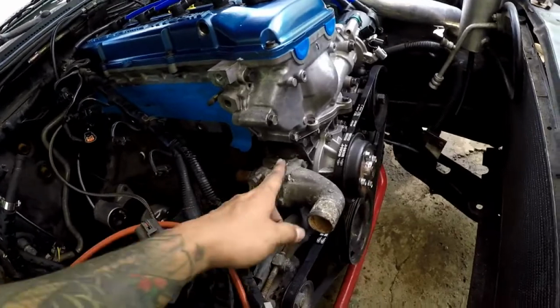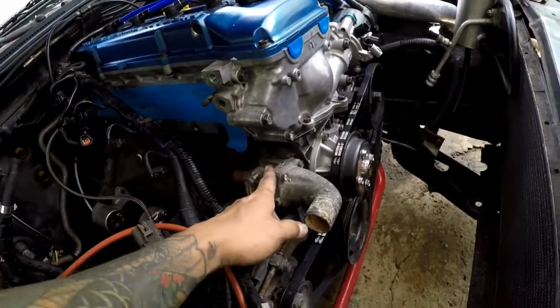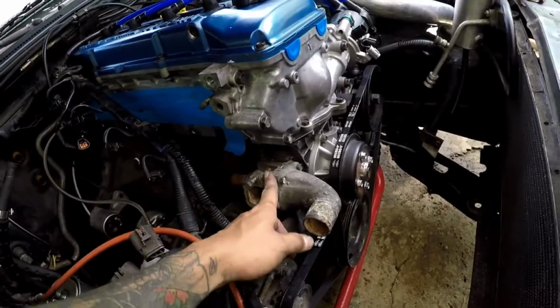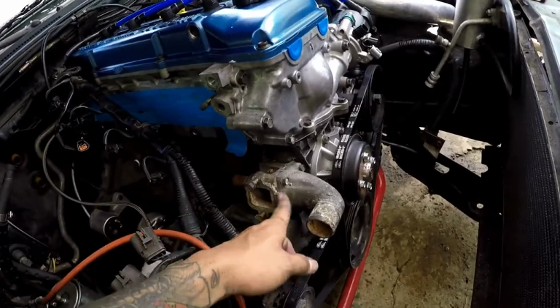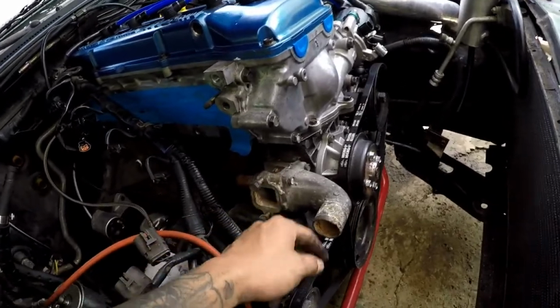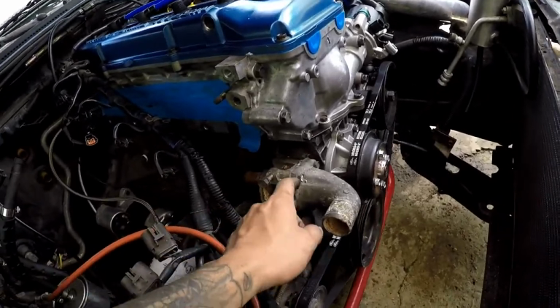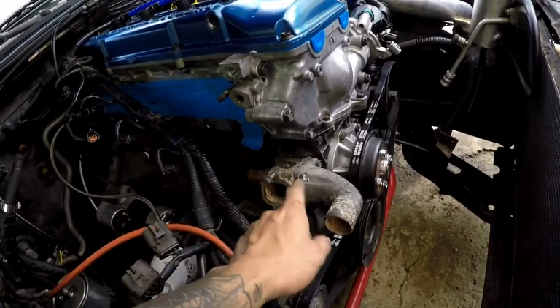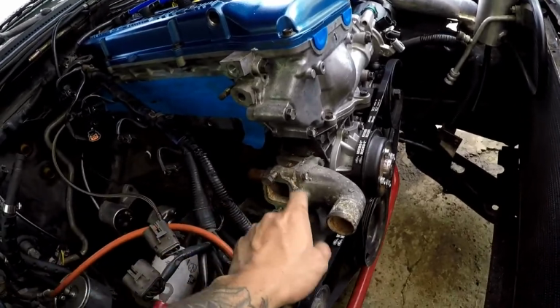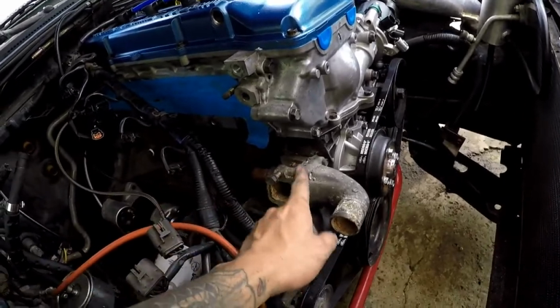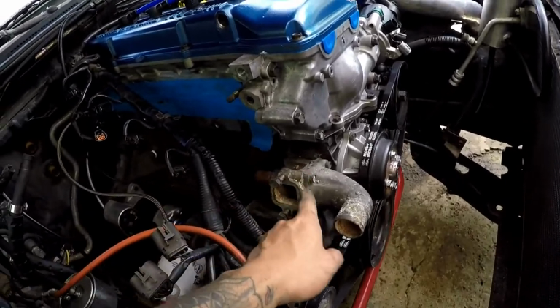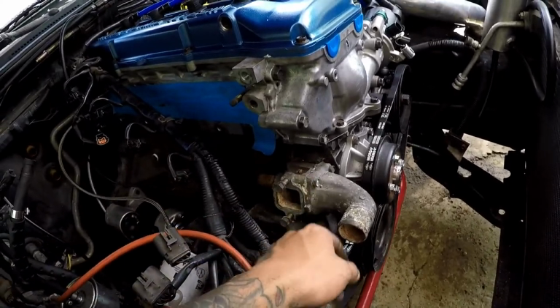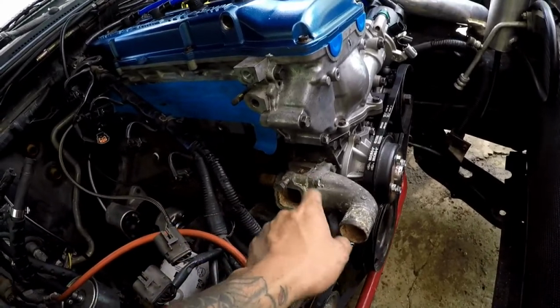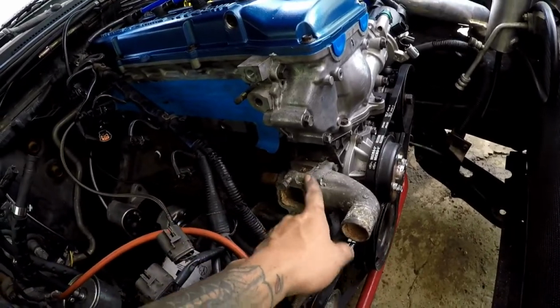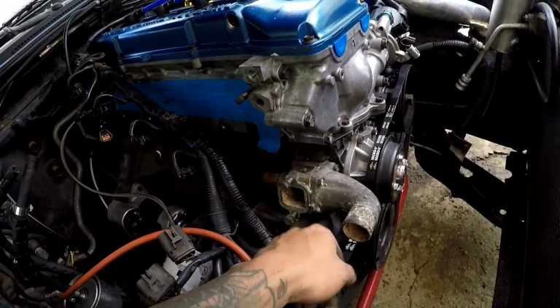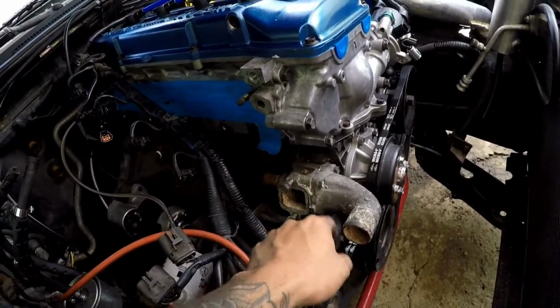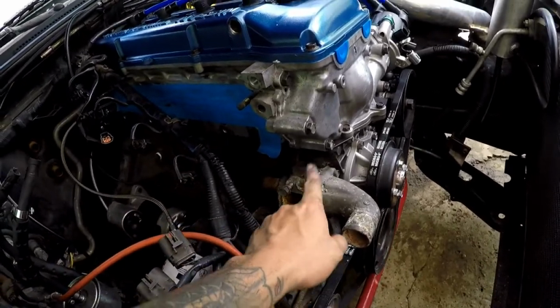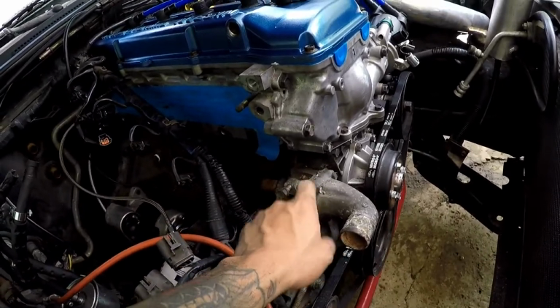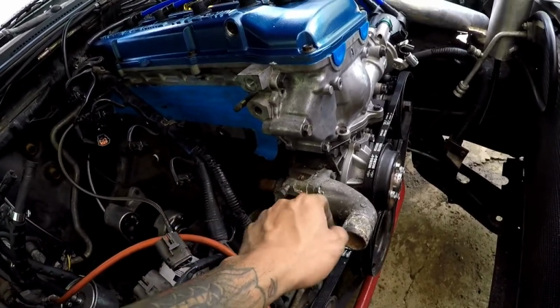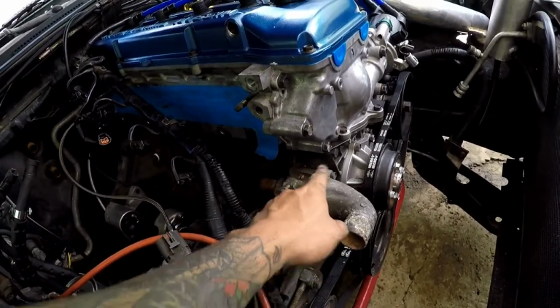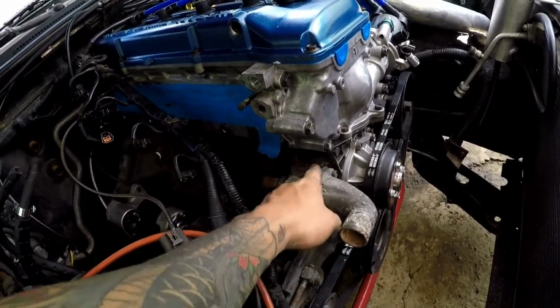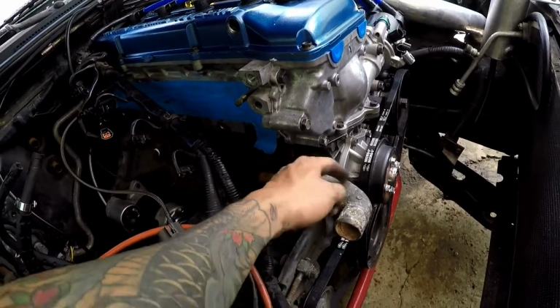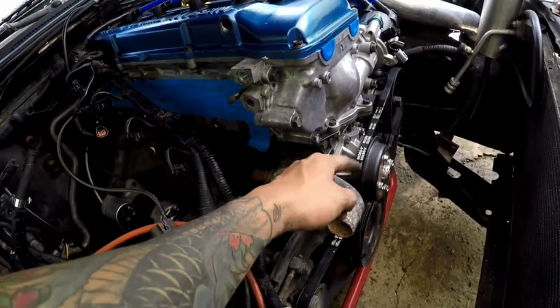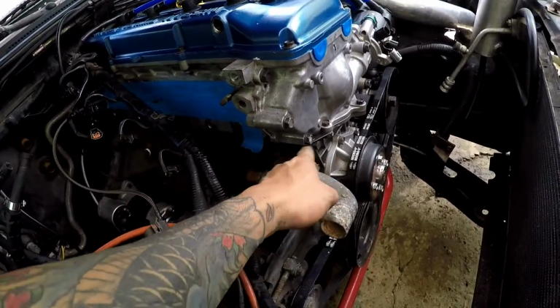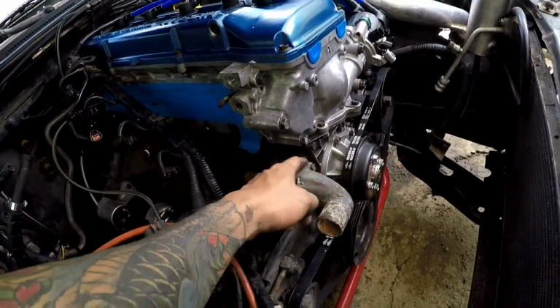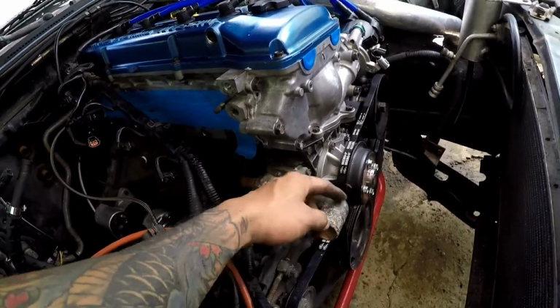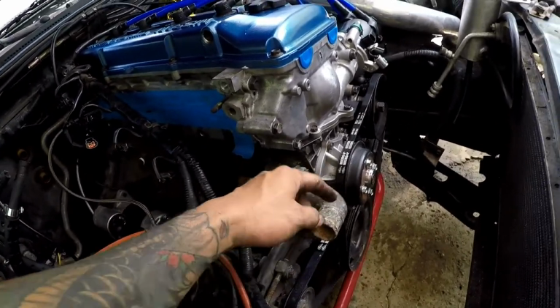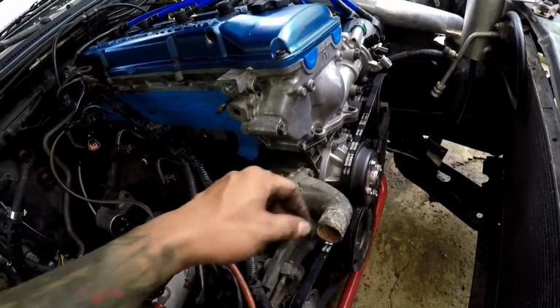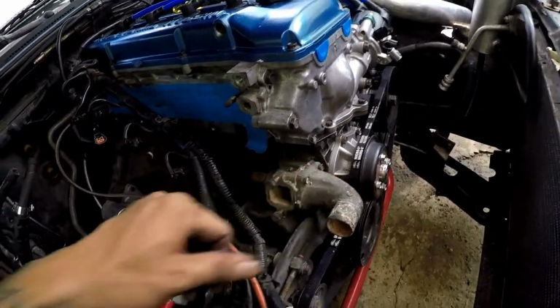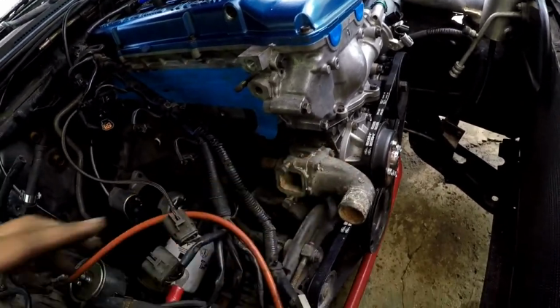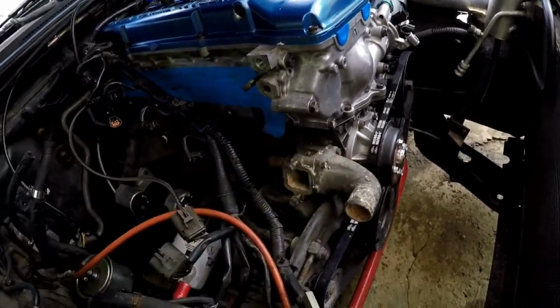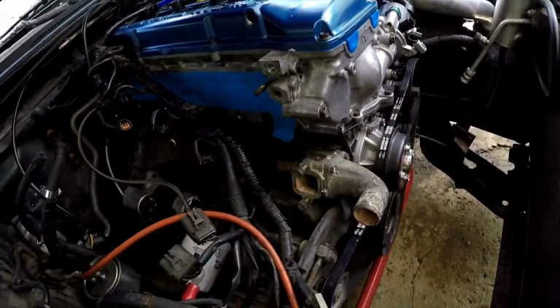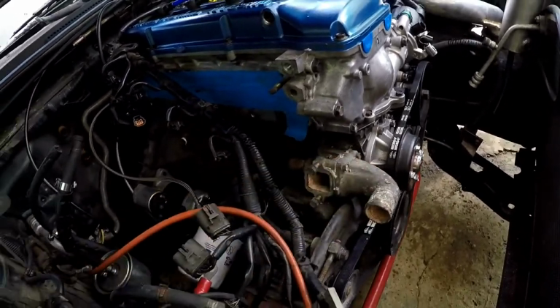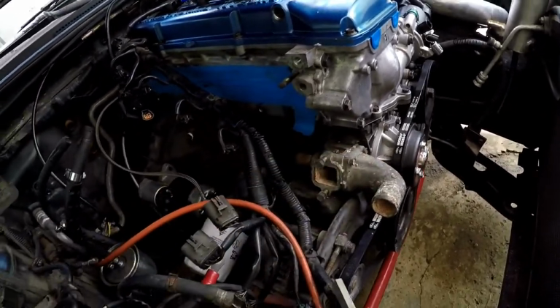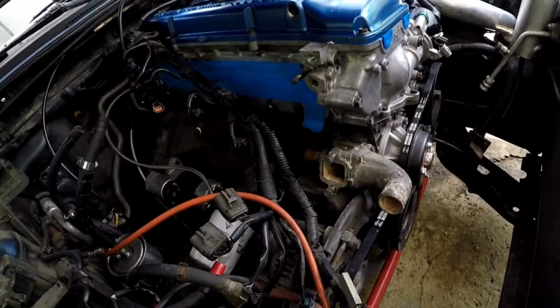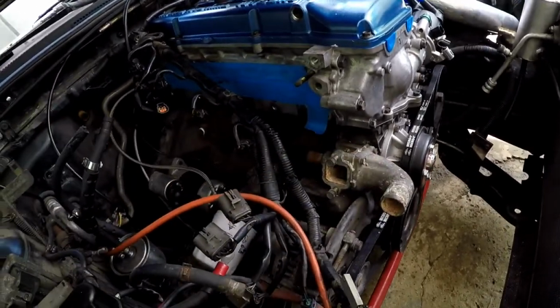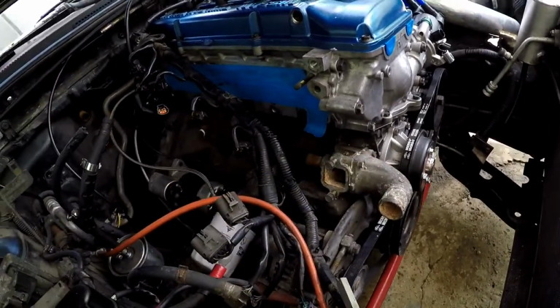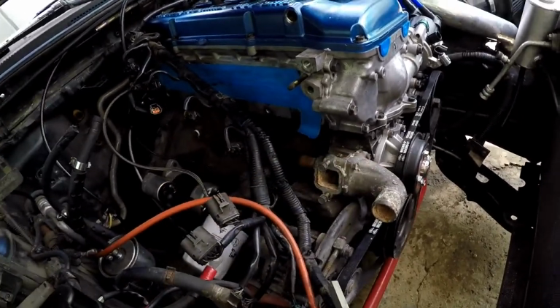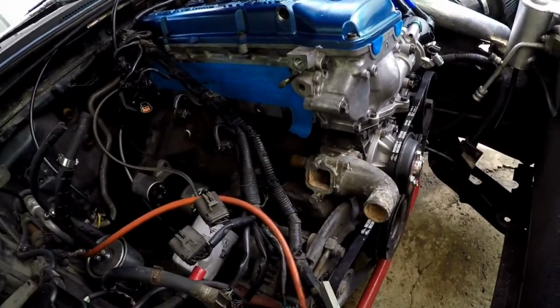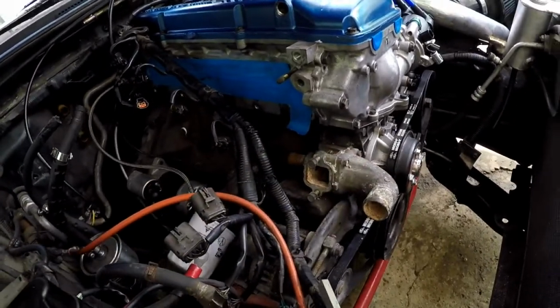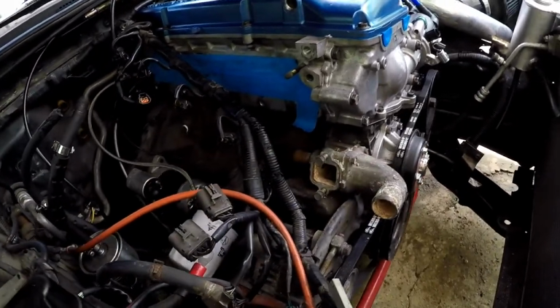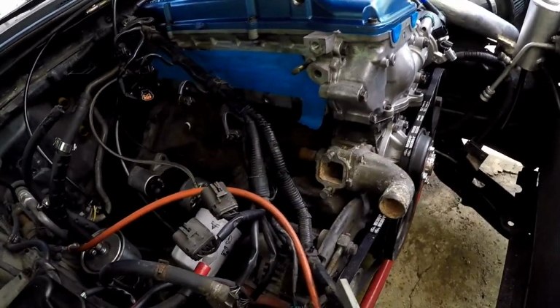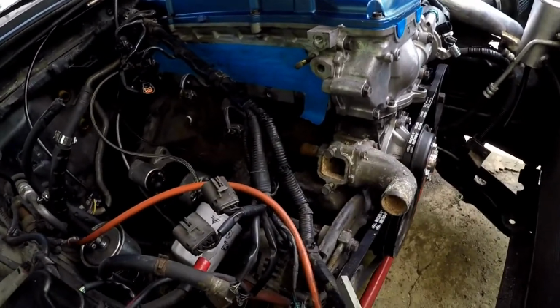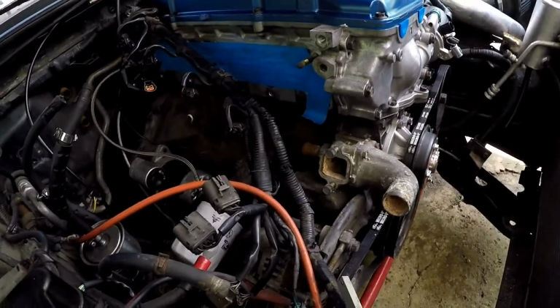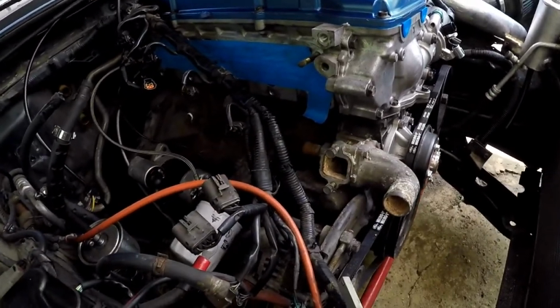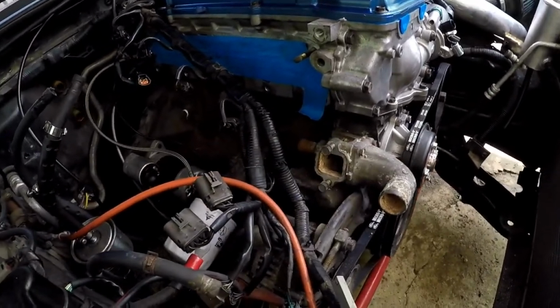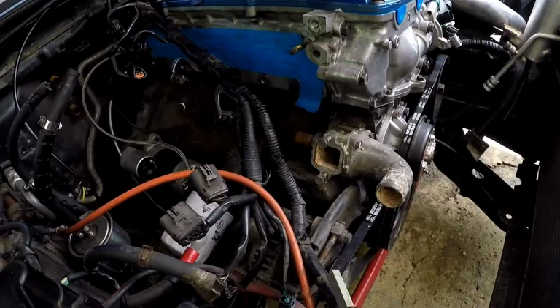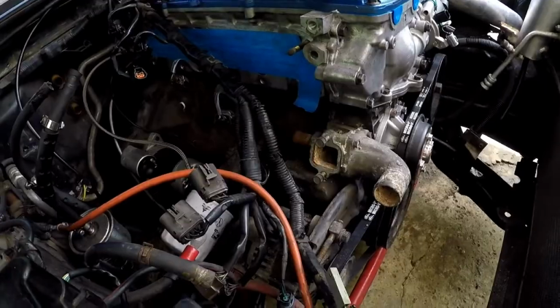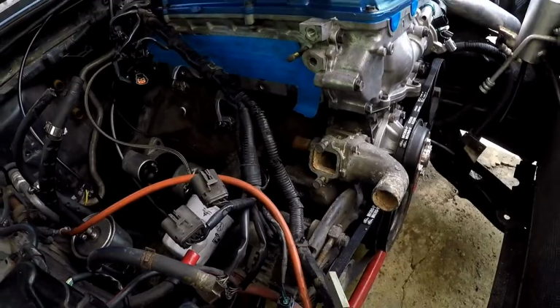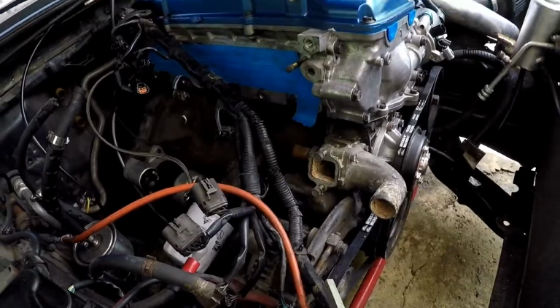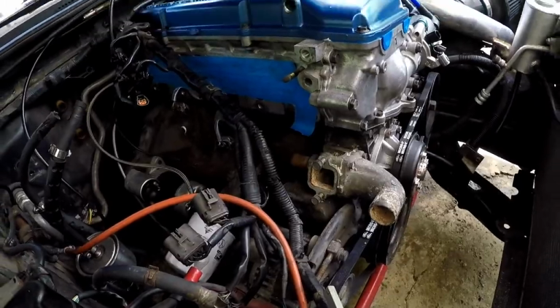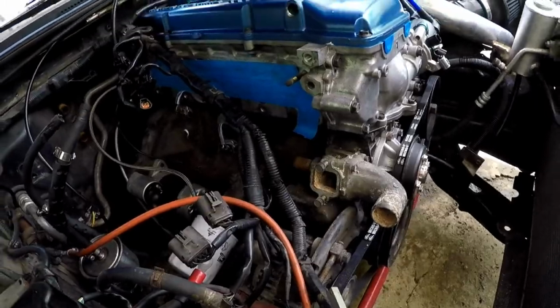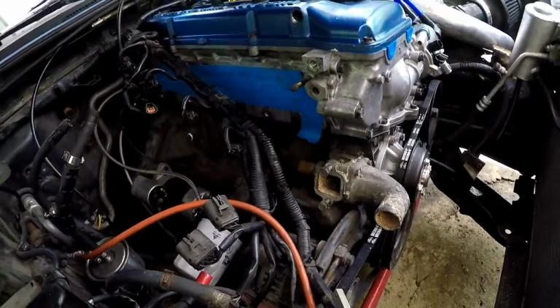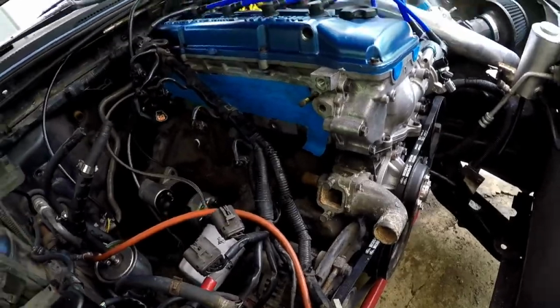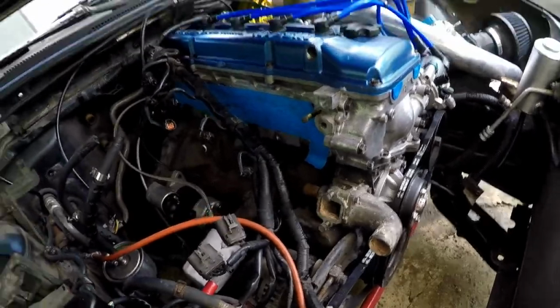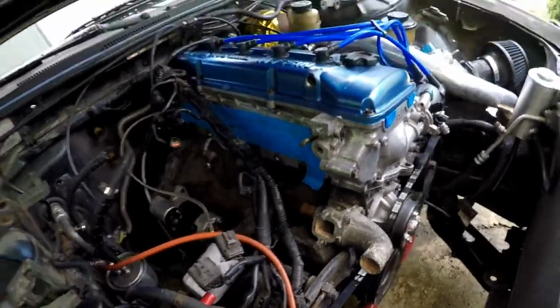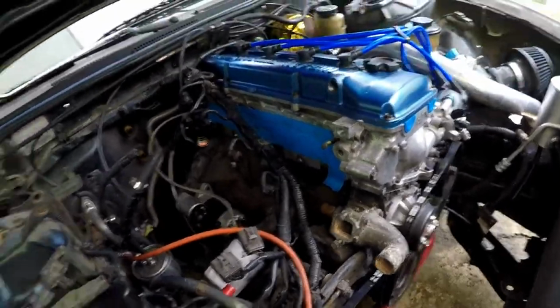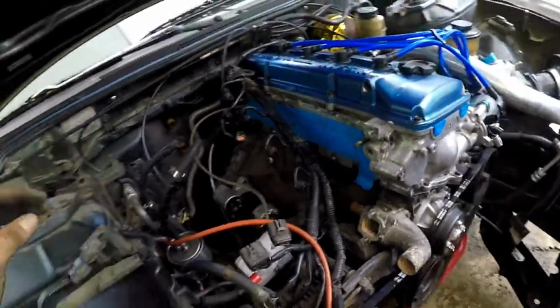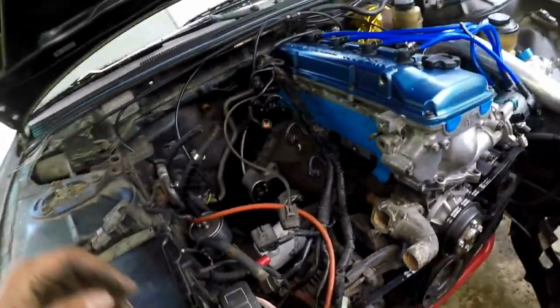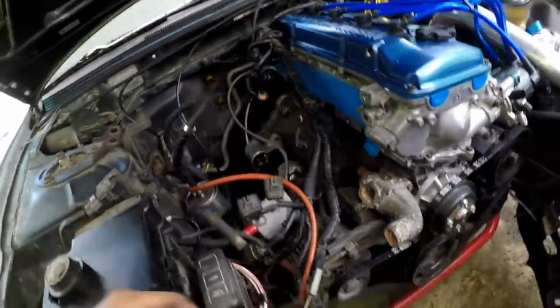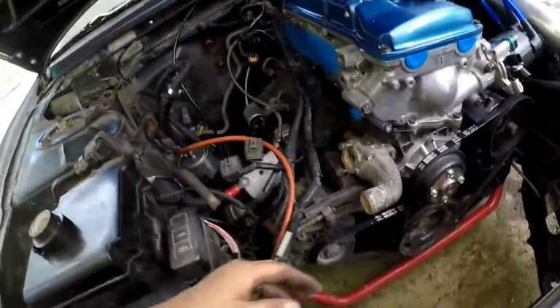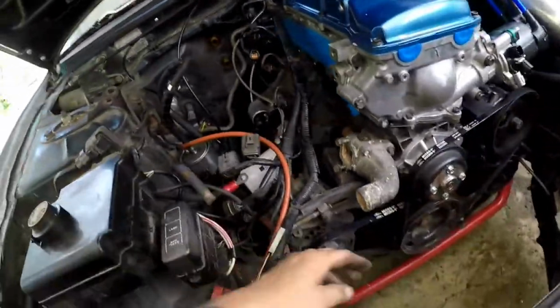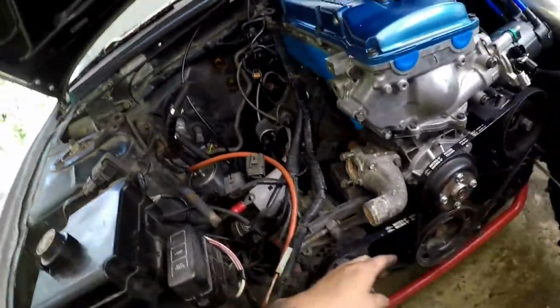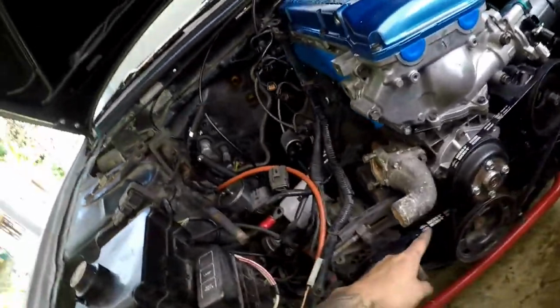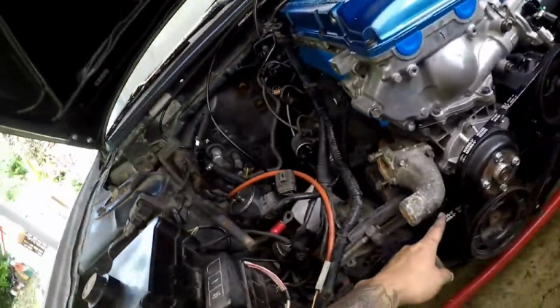I got a thermostat, so I'm going to be taking this off, cleaning it out, putting a new gasket, so I can put on my ISR thermostat.